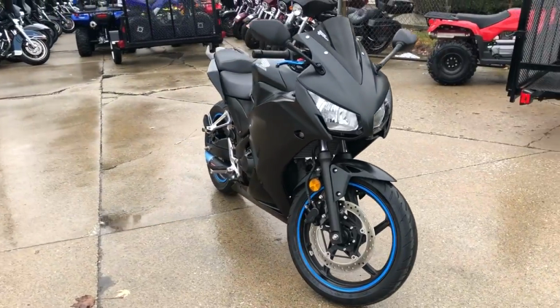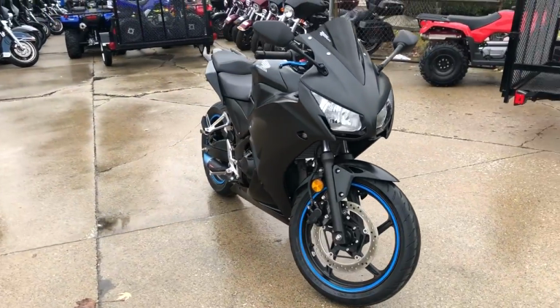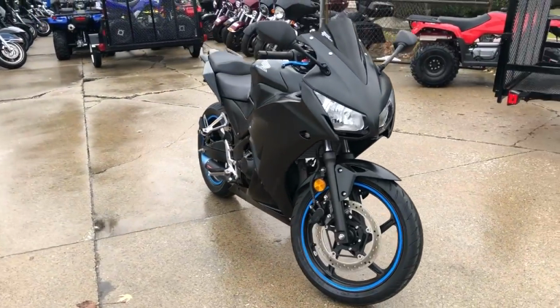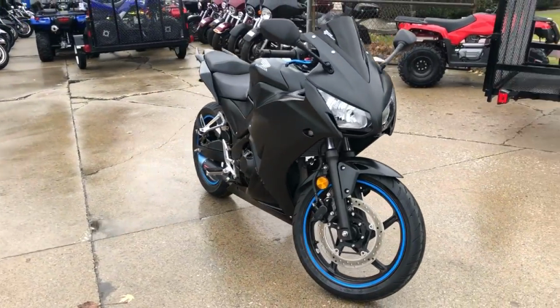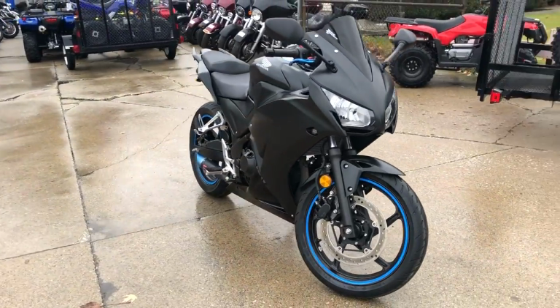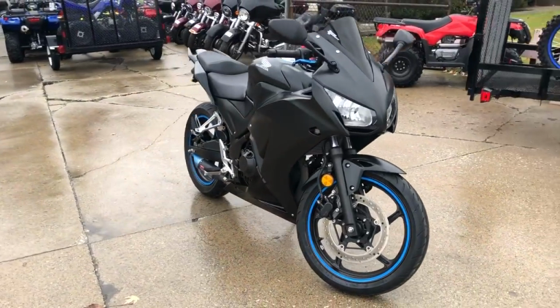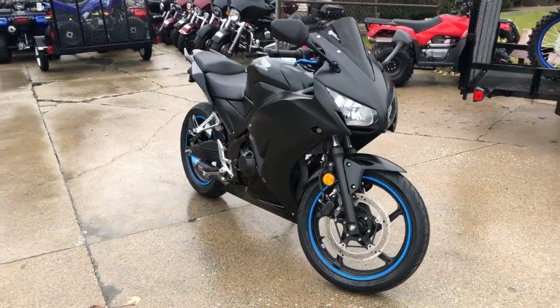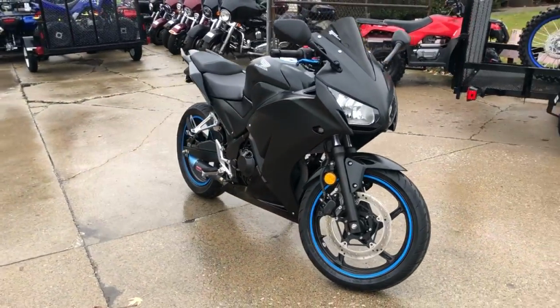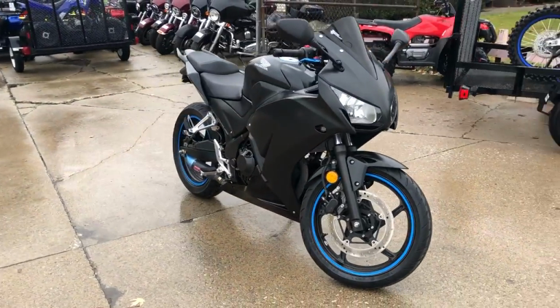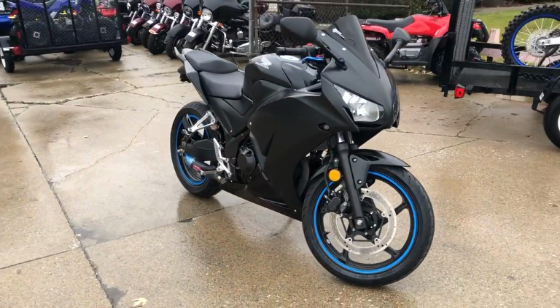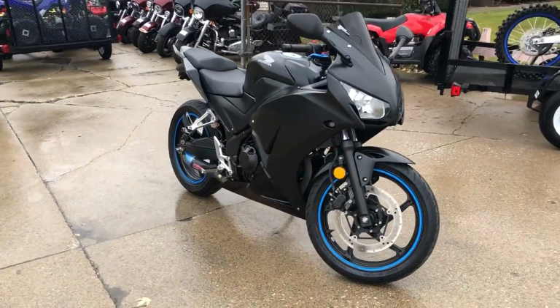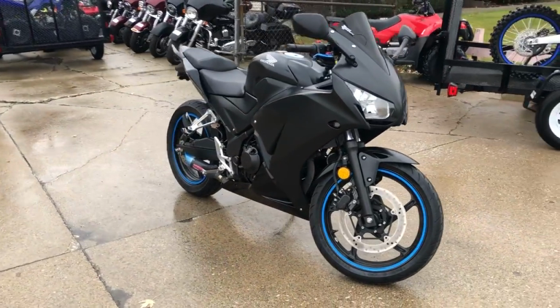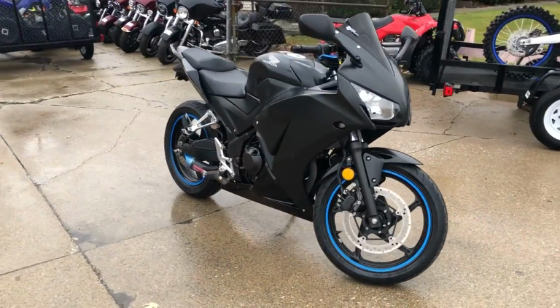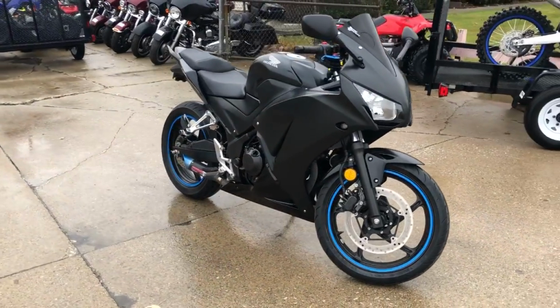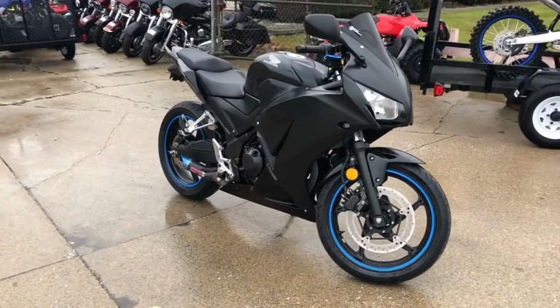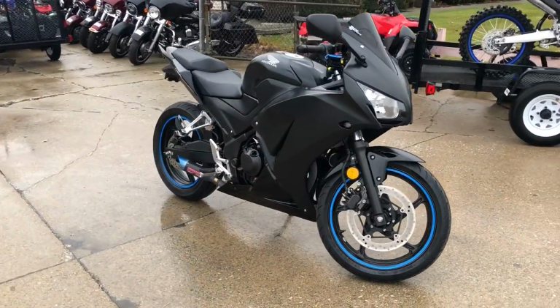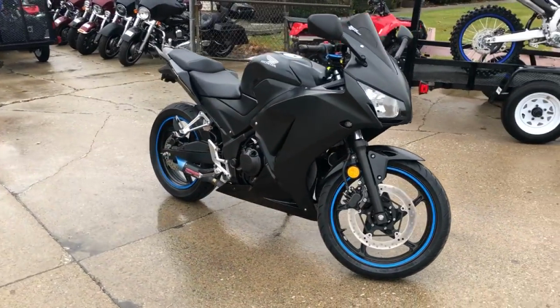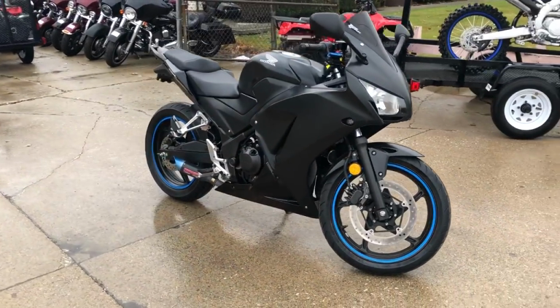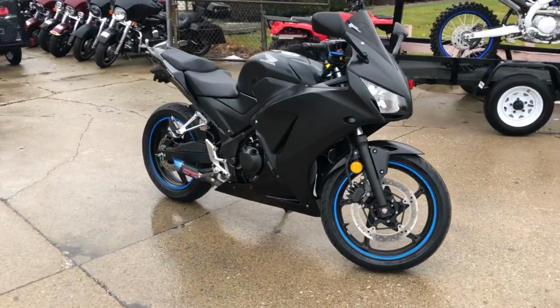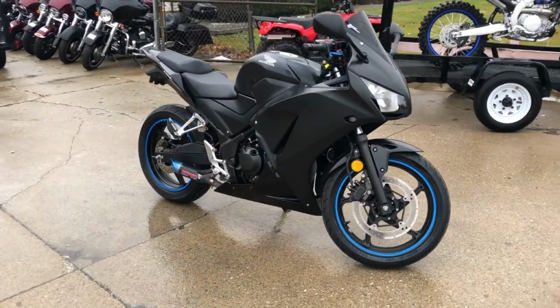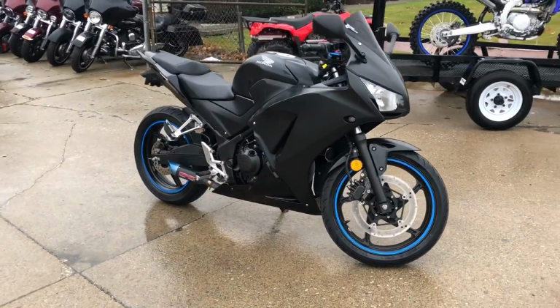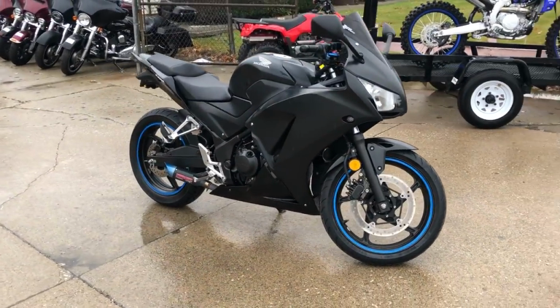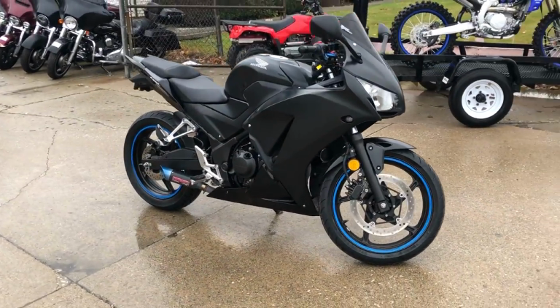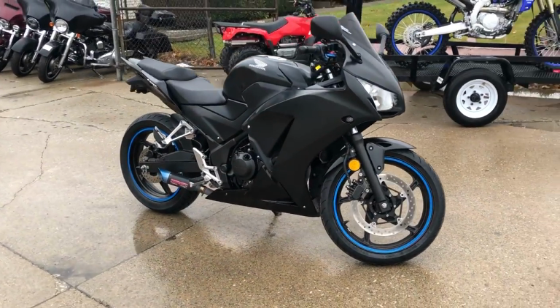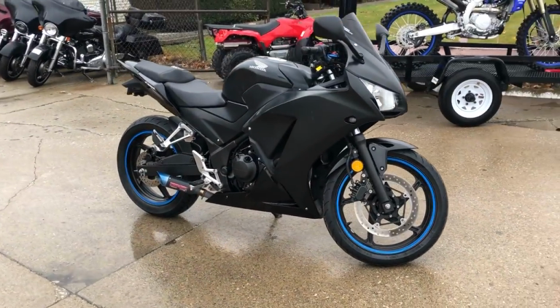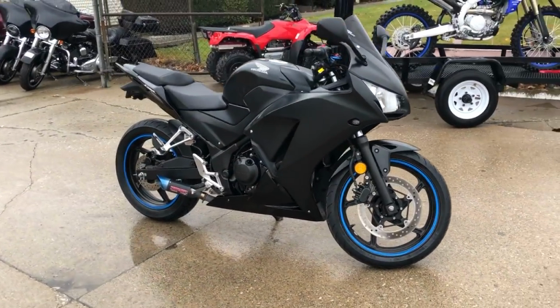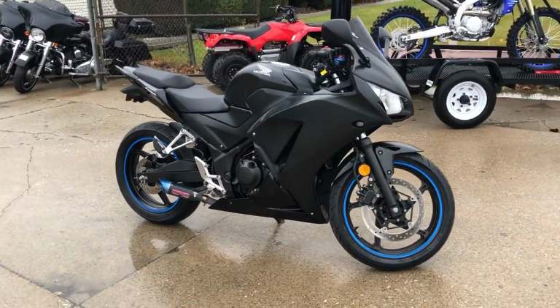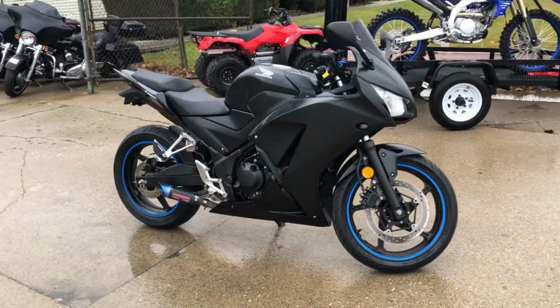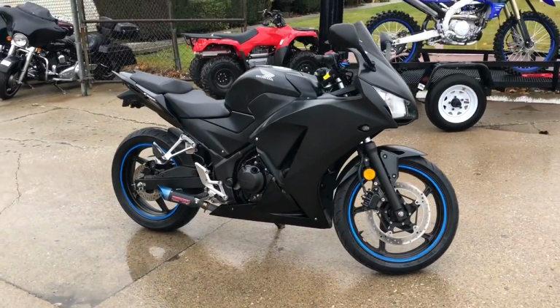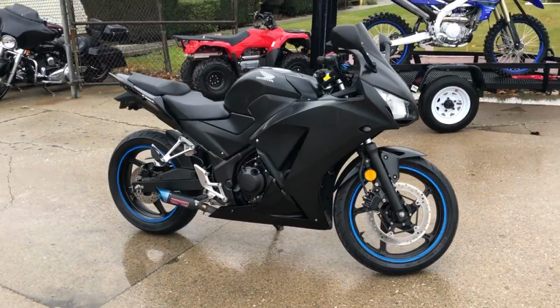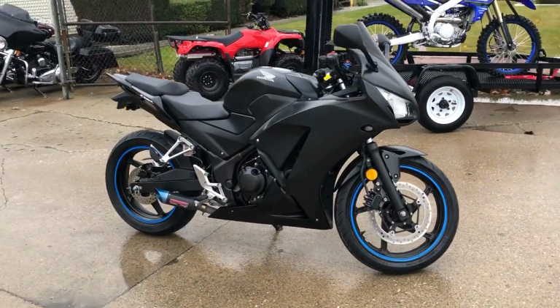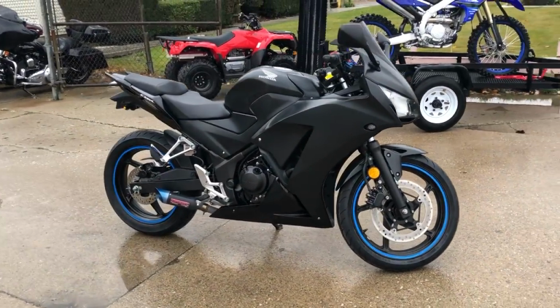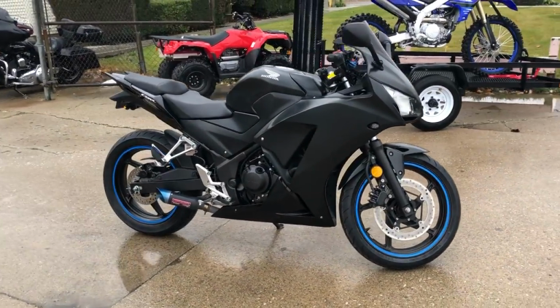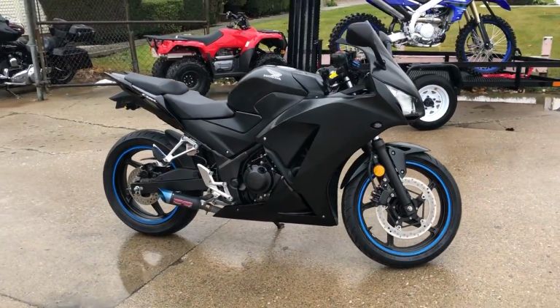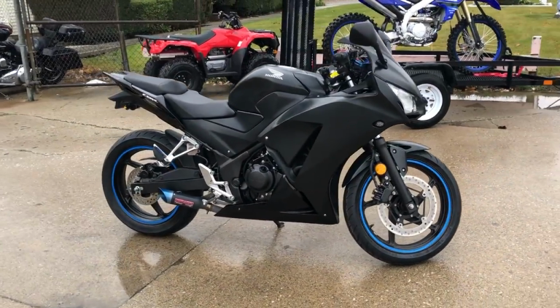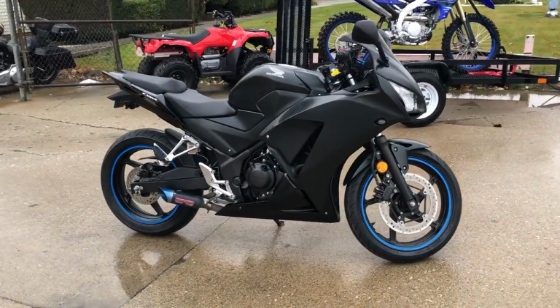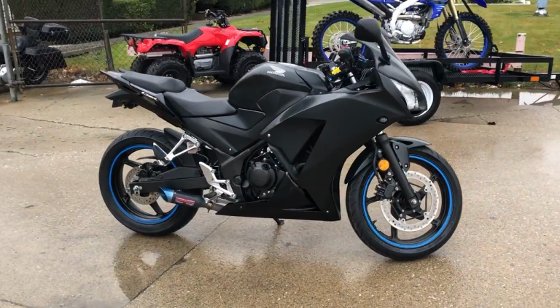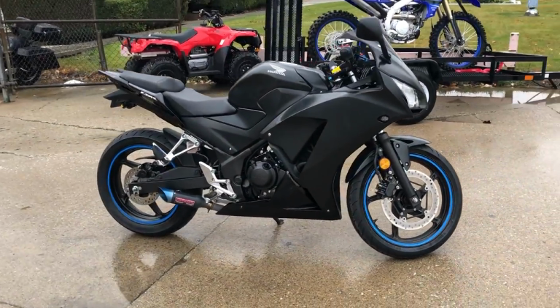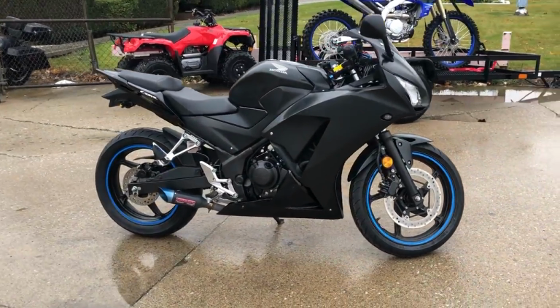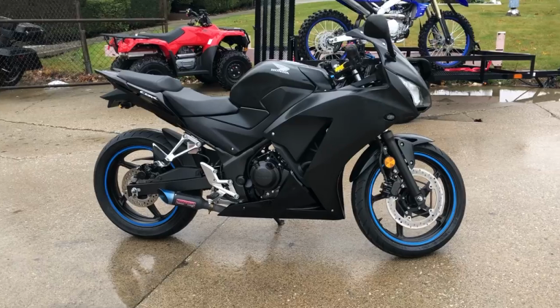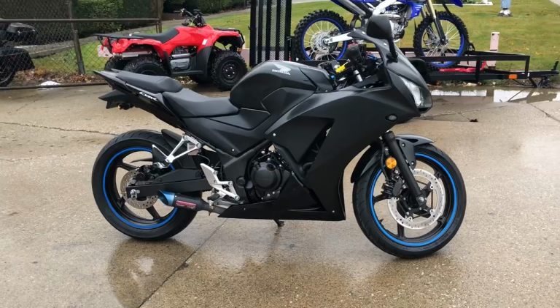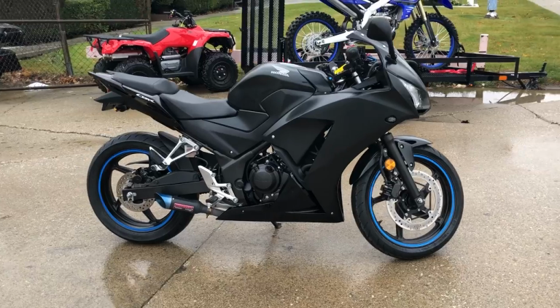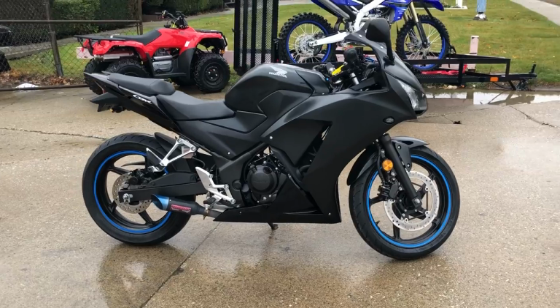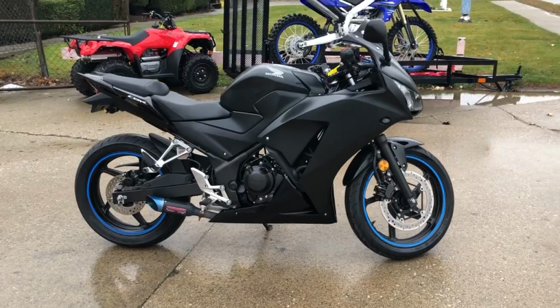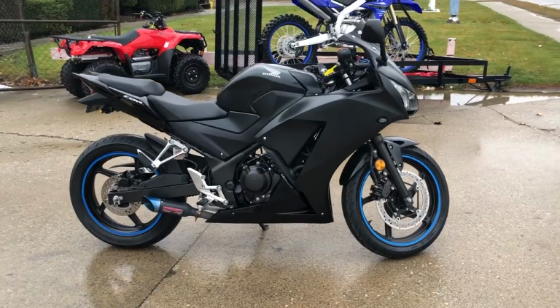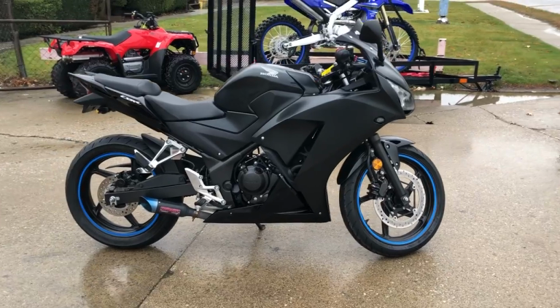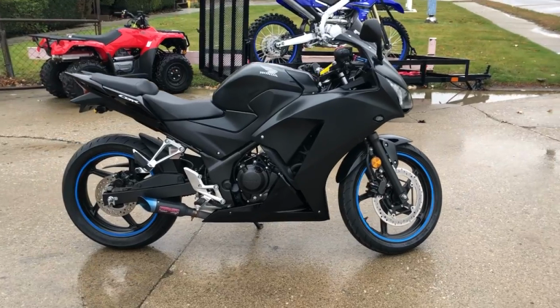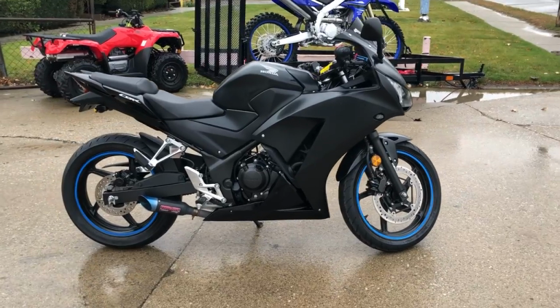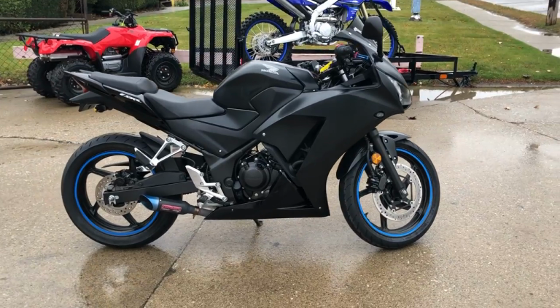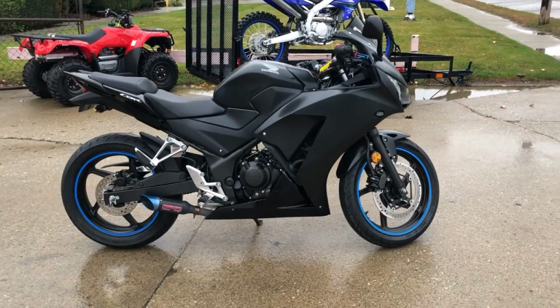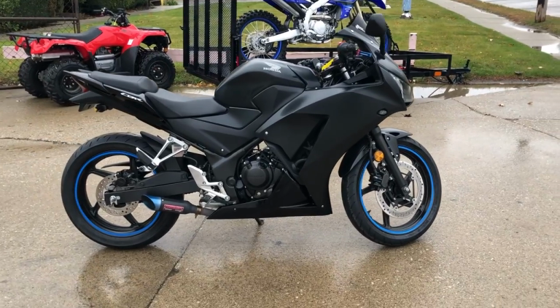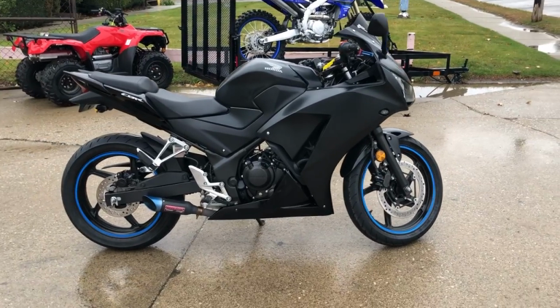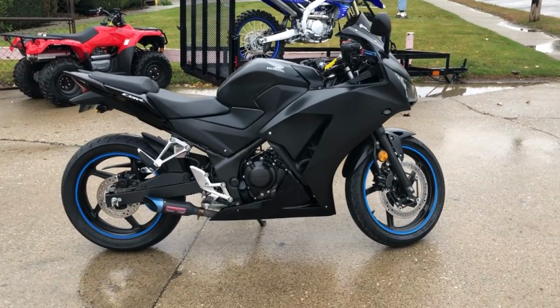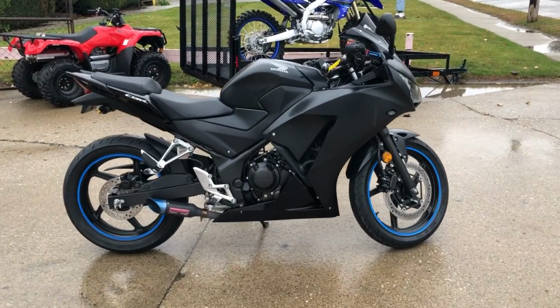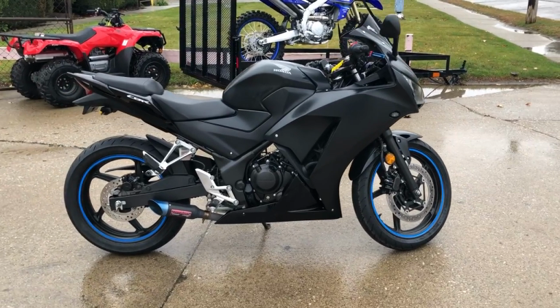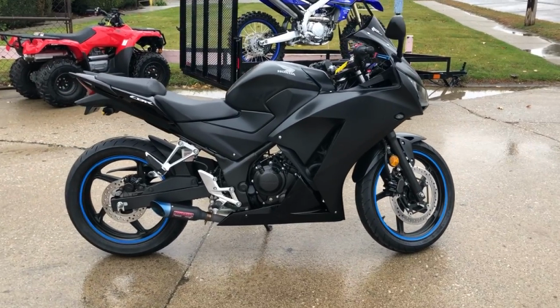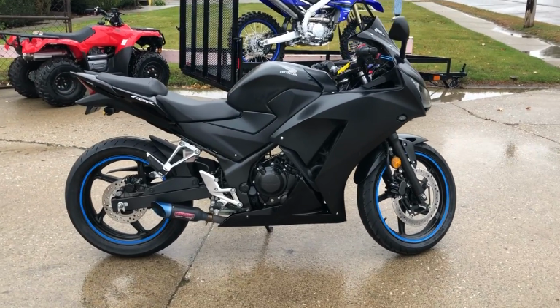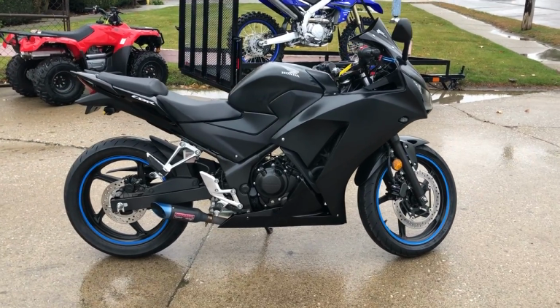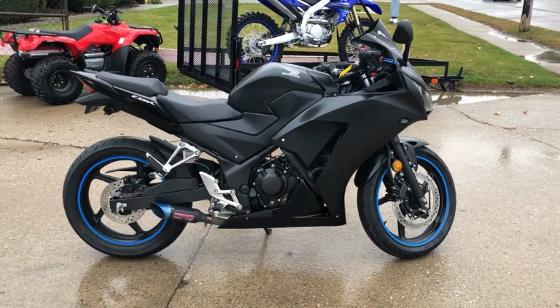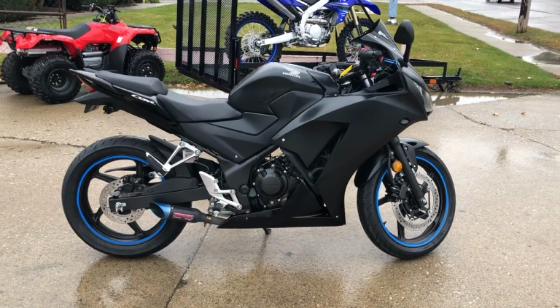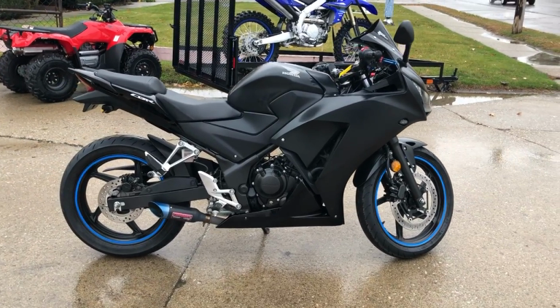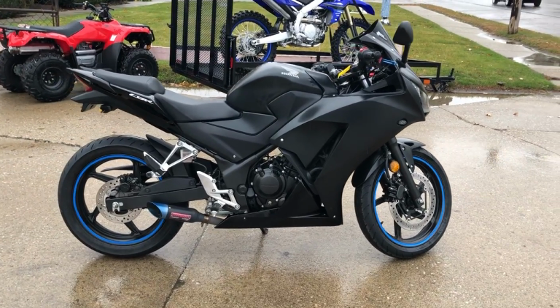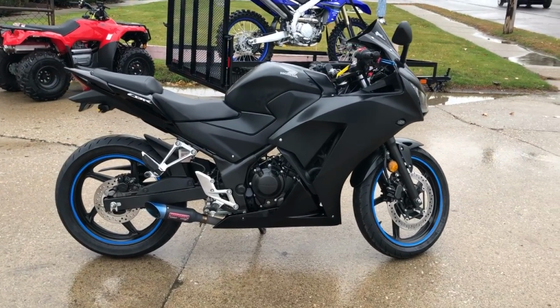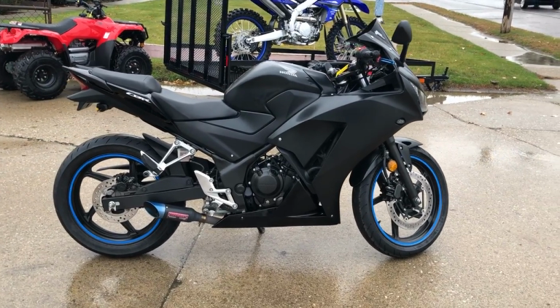Just serviced at your authorized Honda dealership. As expected, all the fluids were changed. That's a 2015 CBR 300.